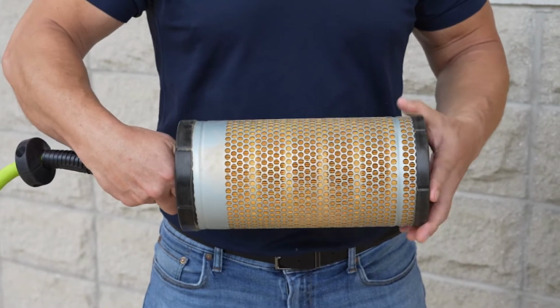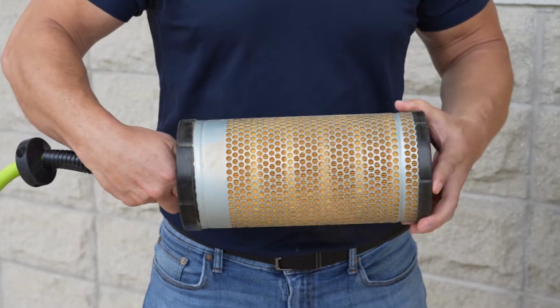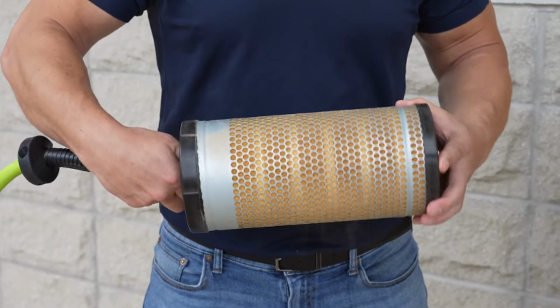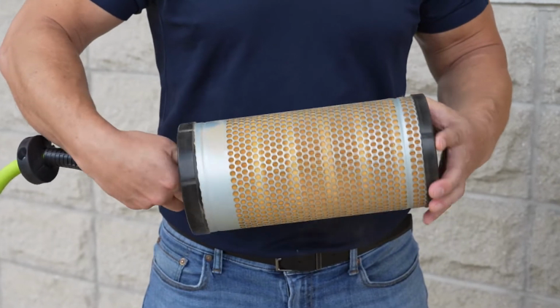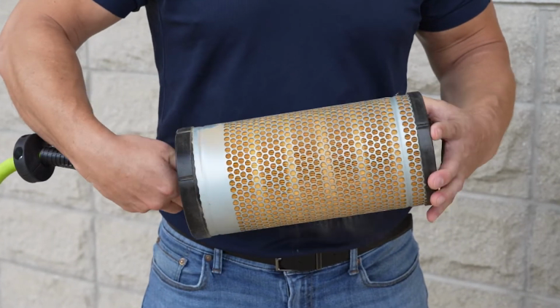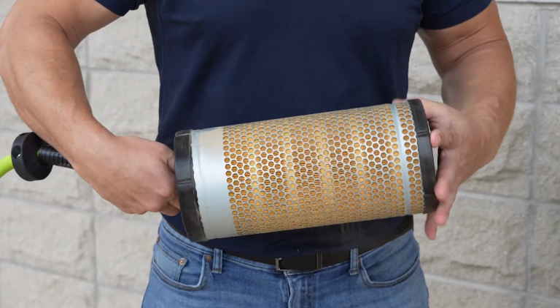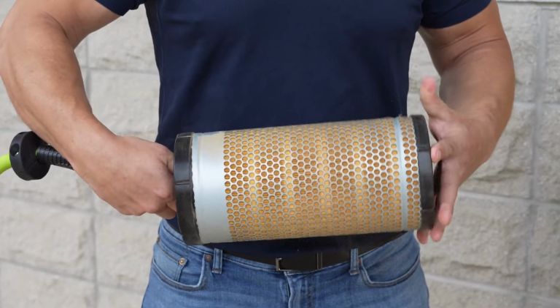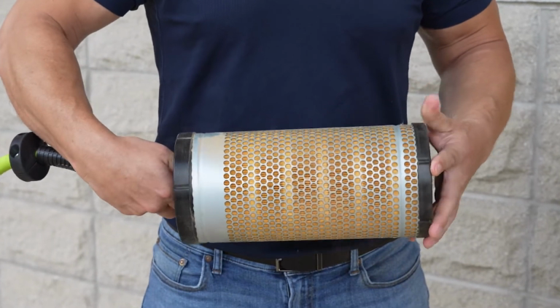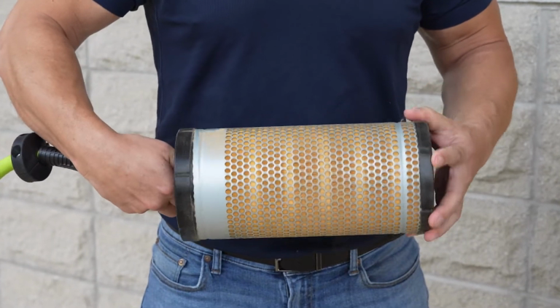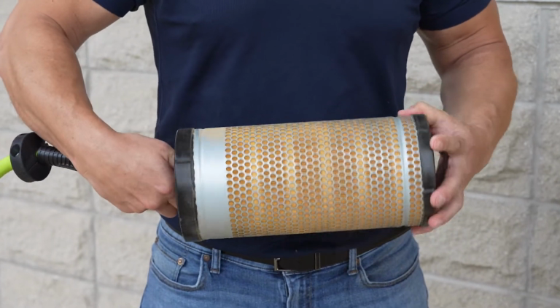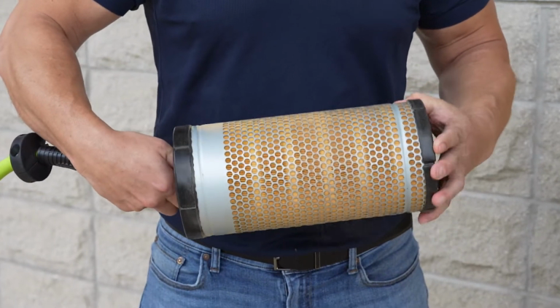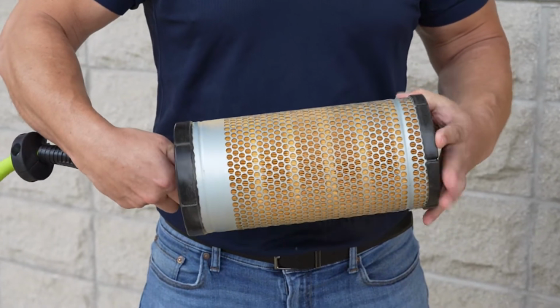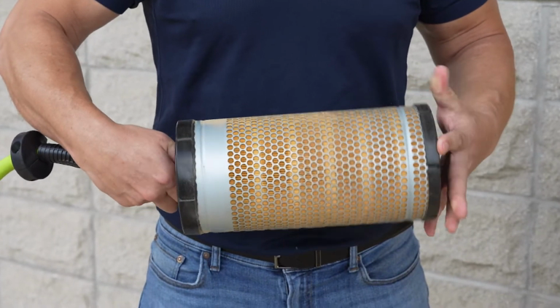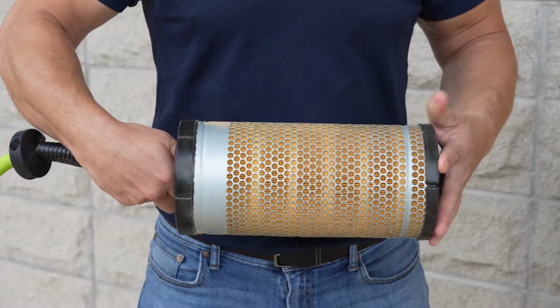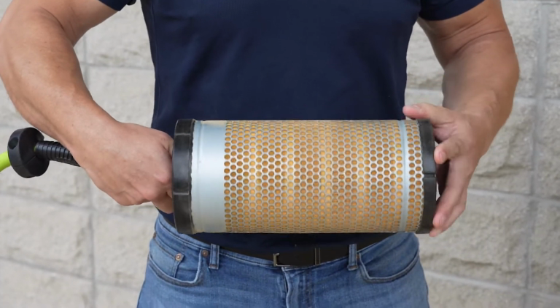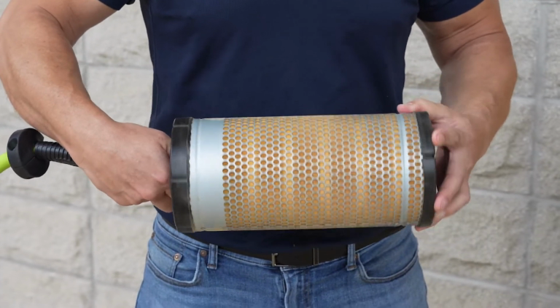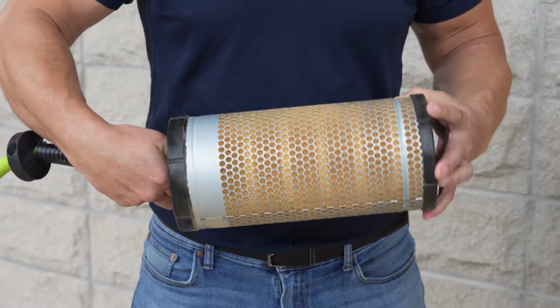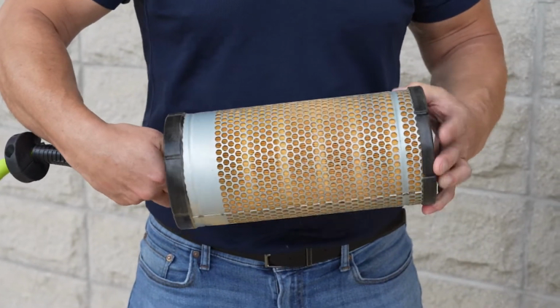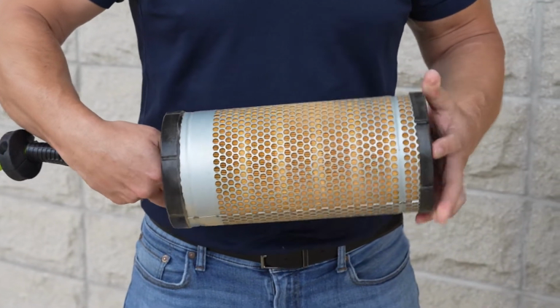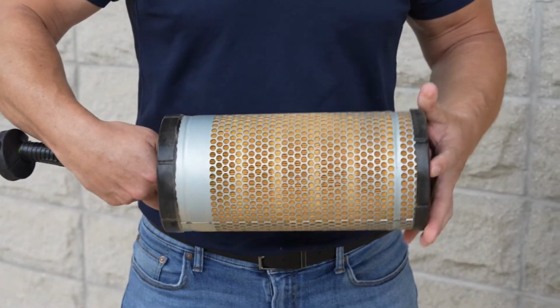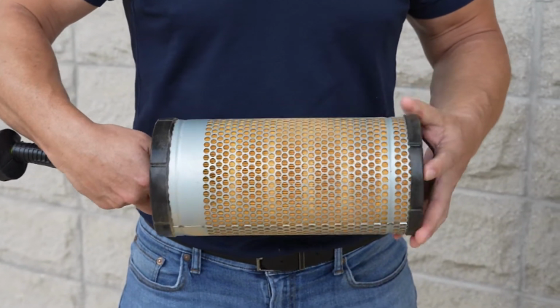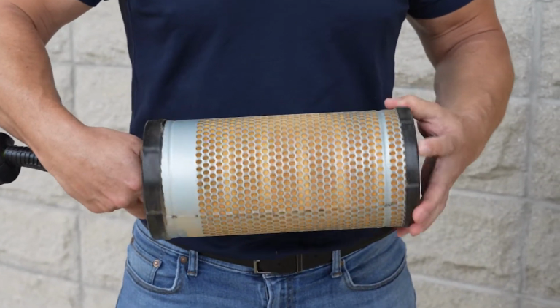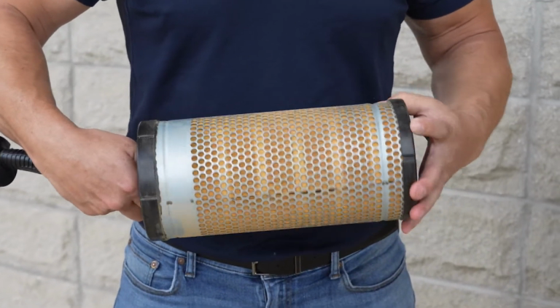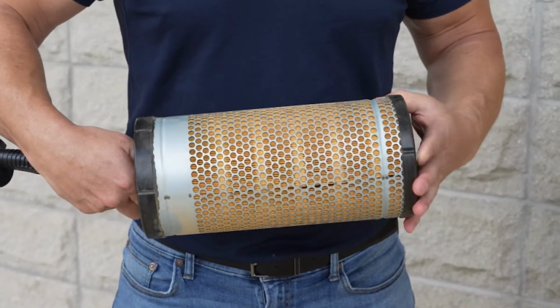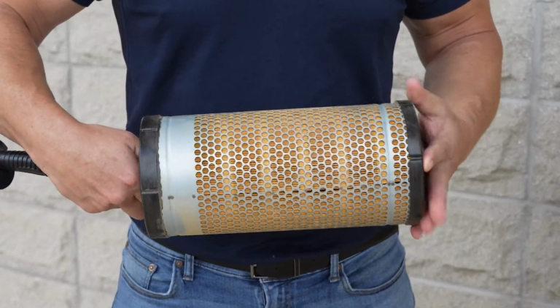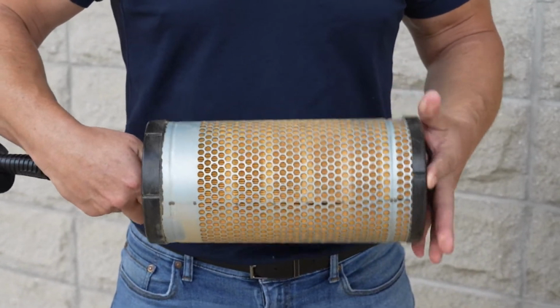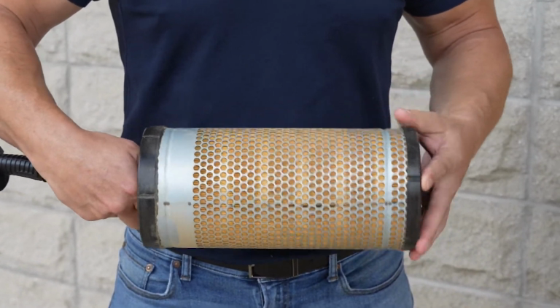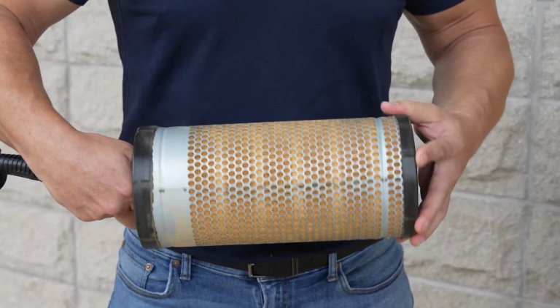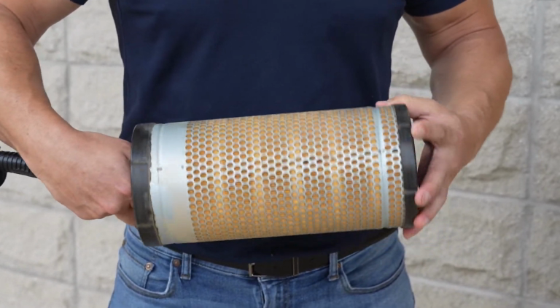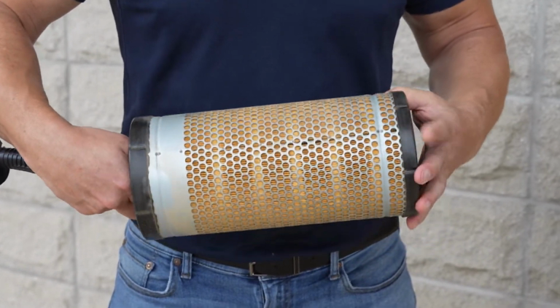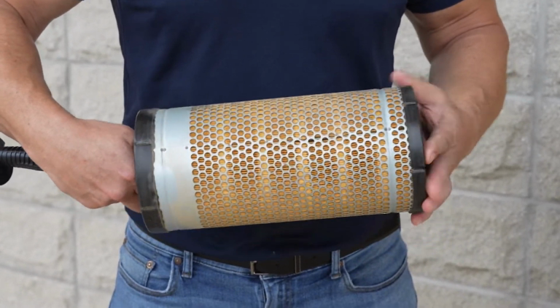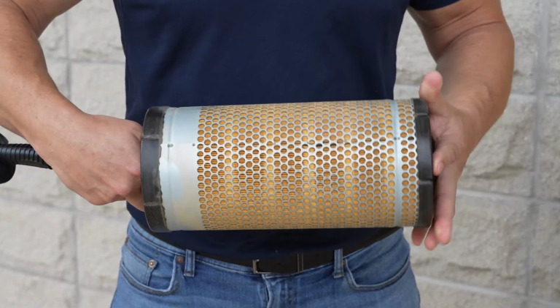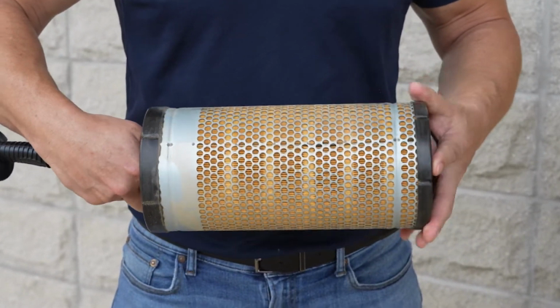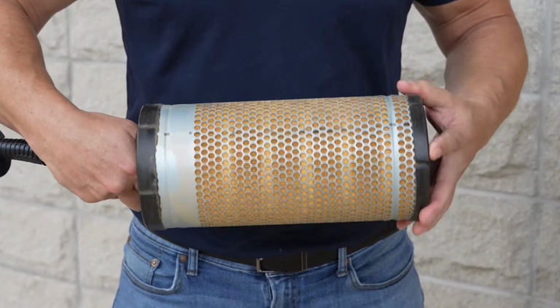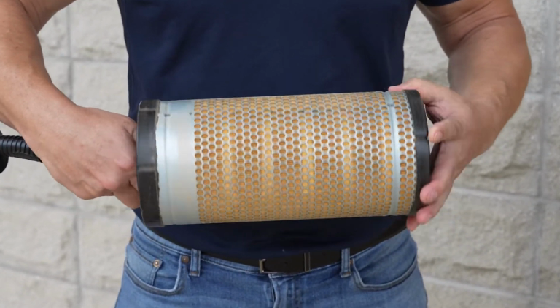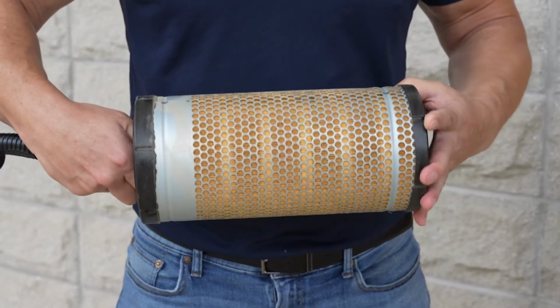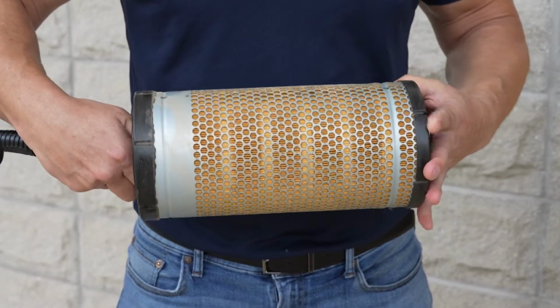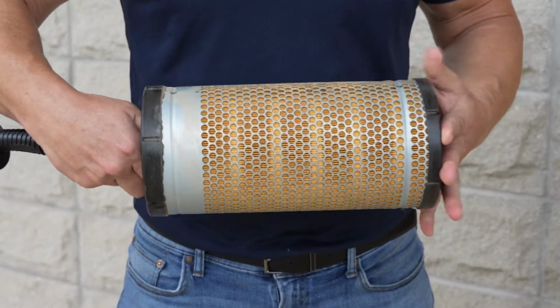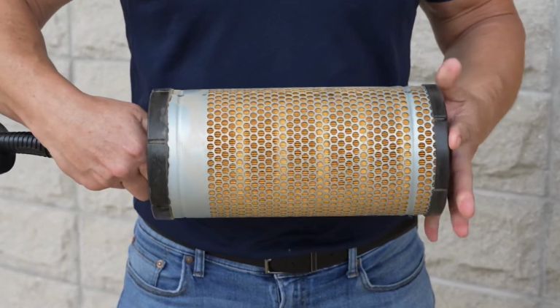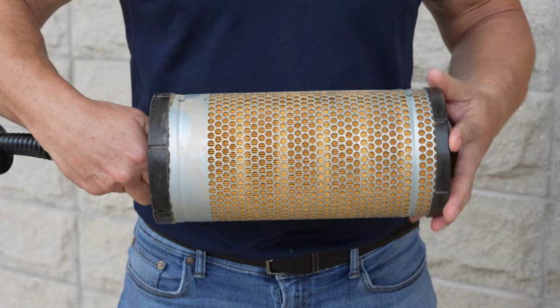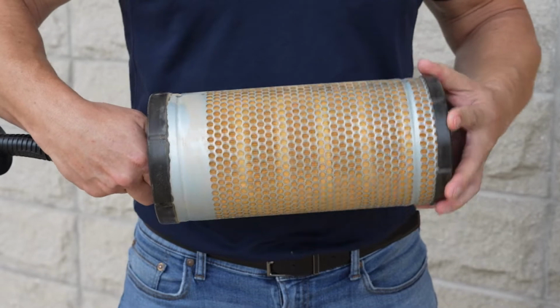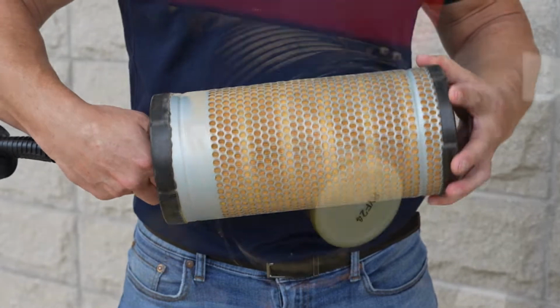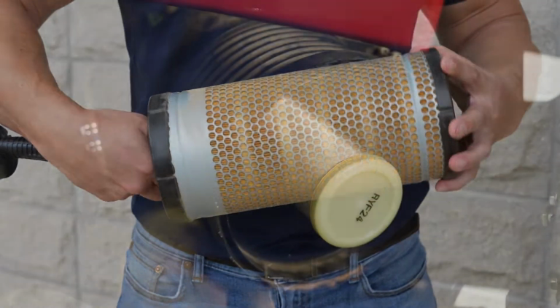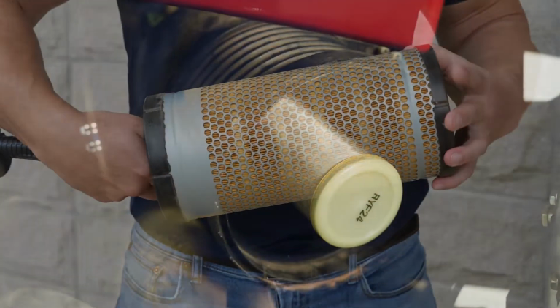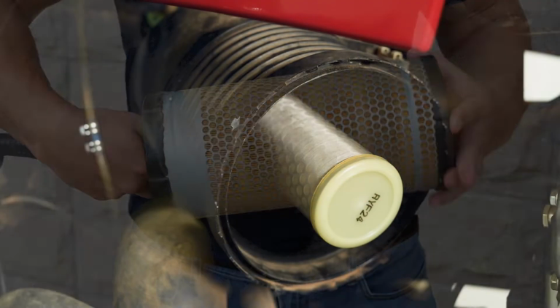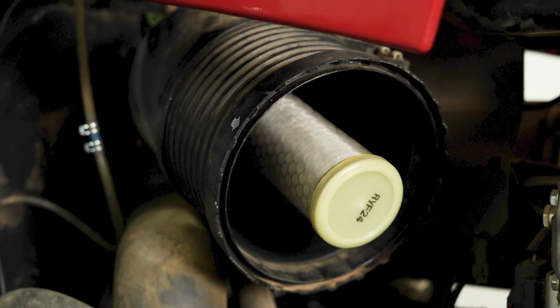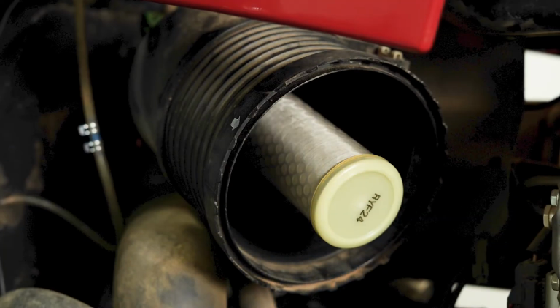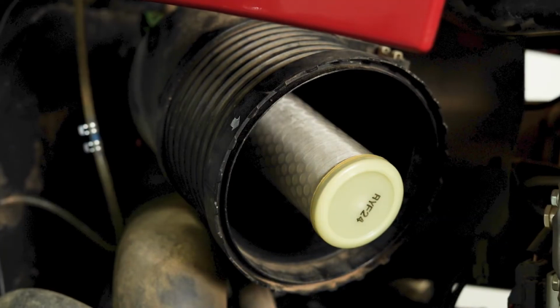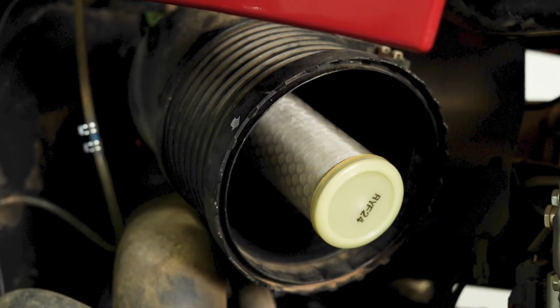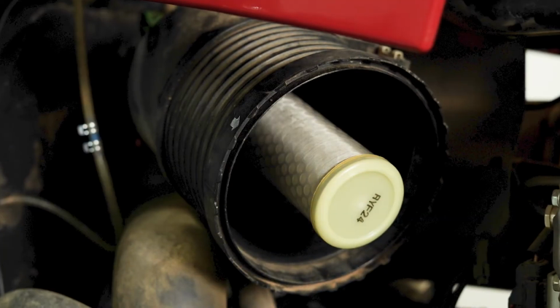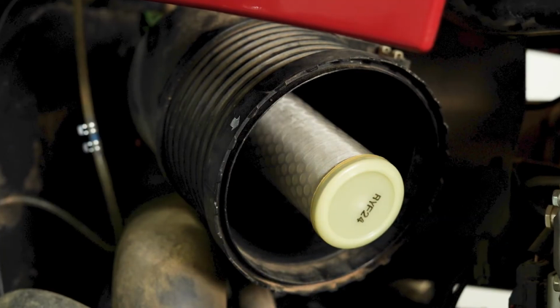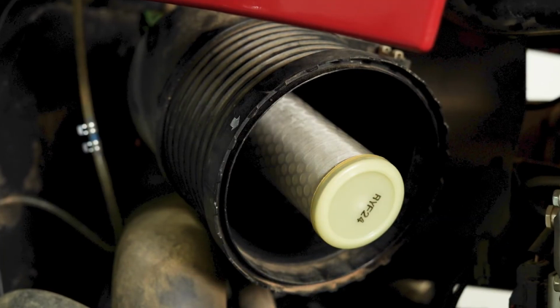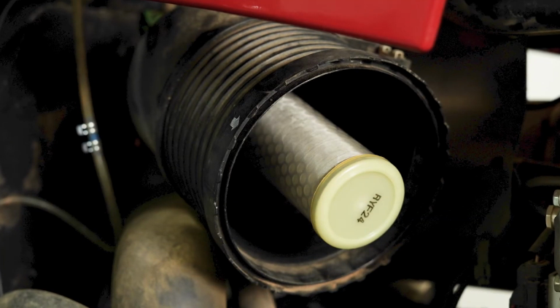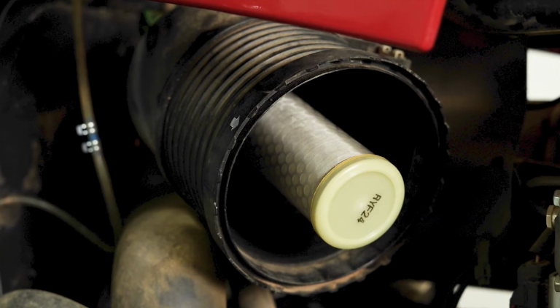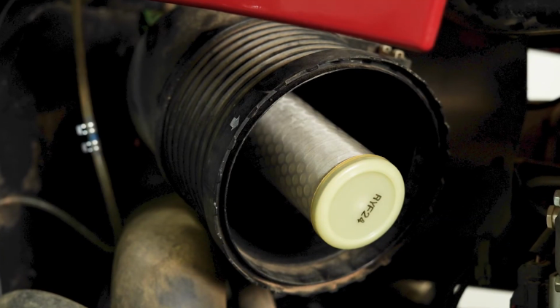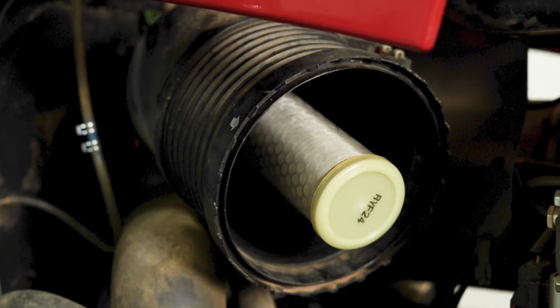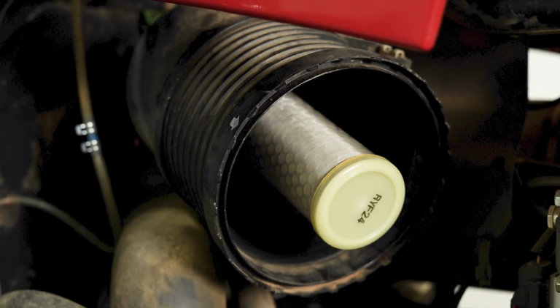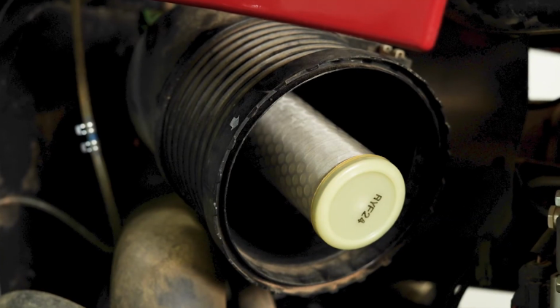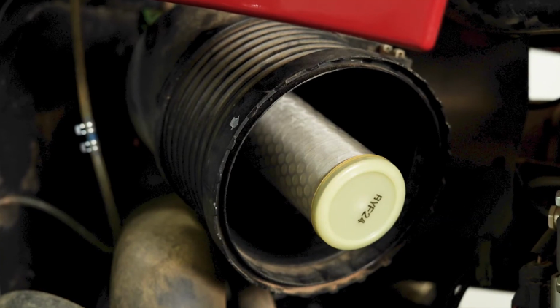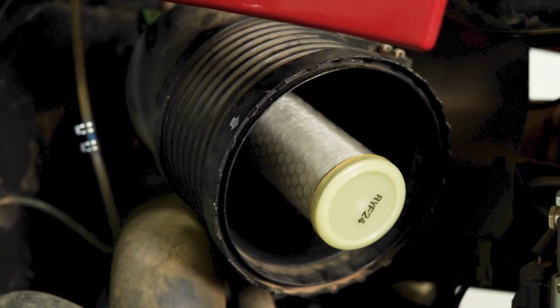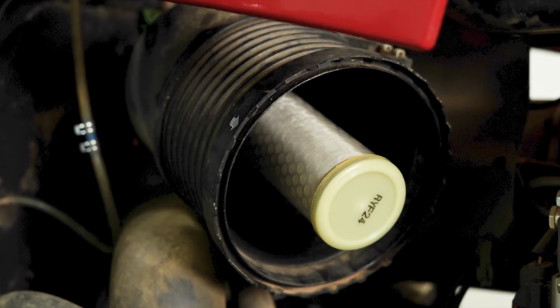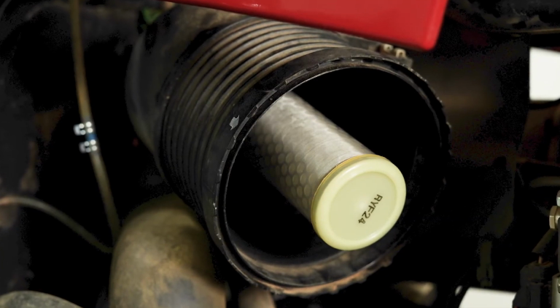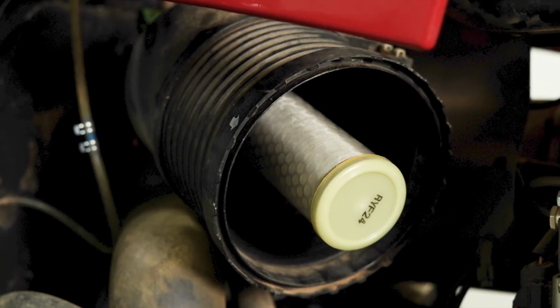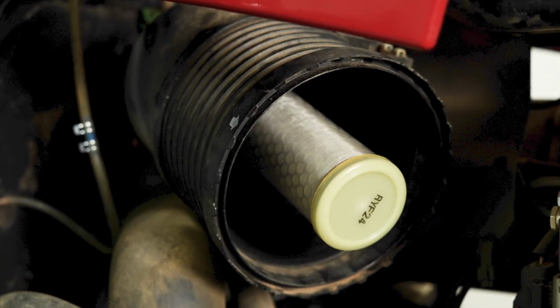If you have an inner air filter, it will provide protection as you perform the service, so leave it on unless you need to change it.